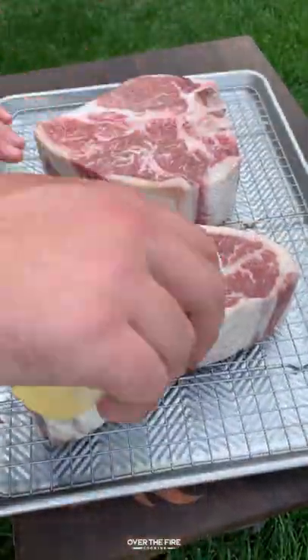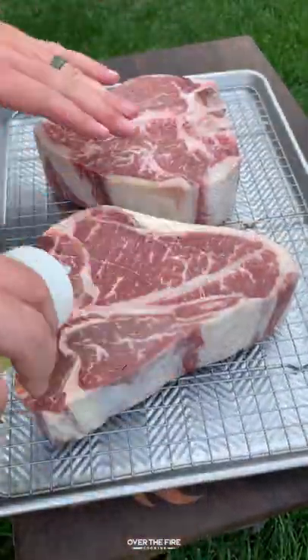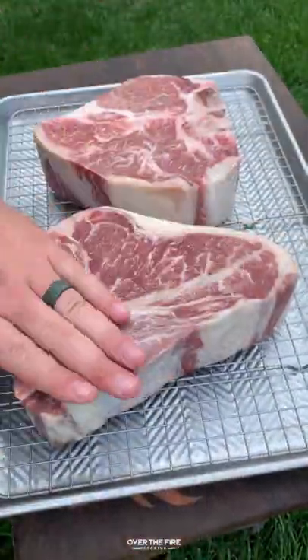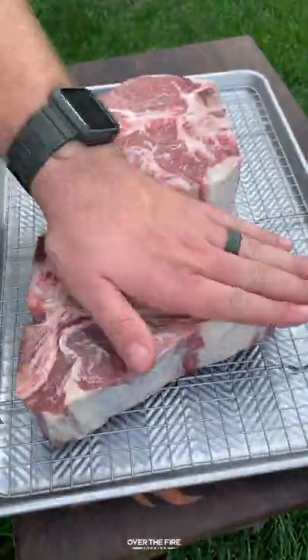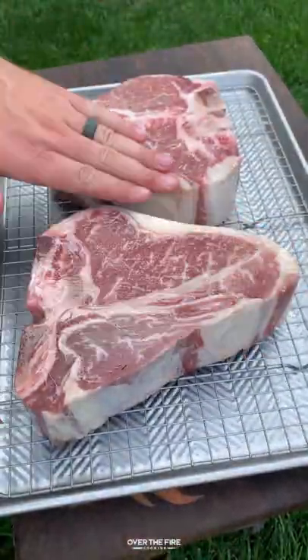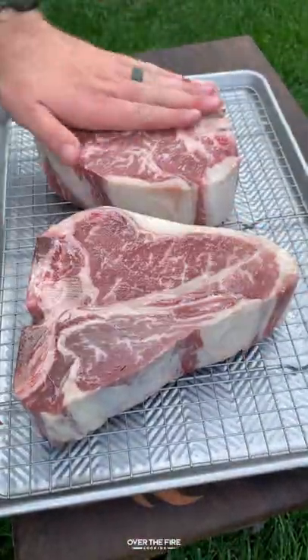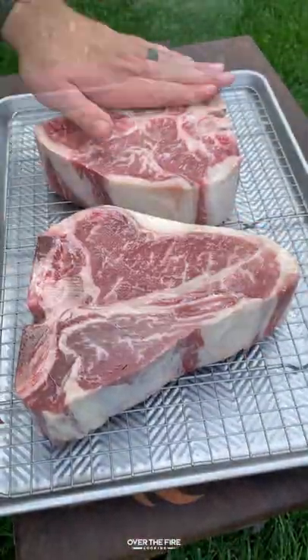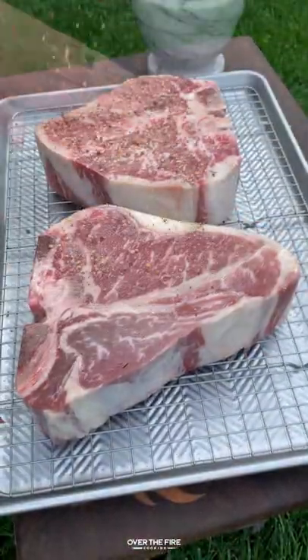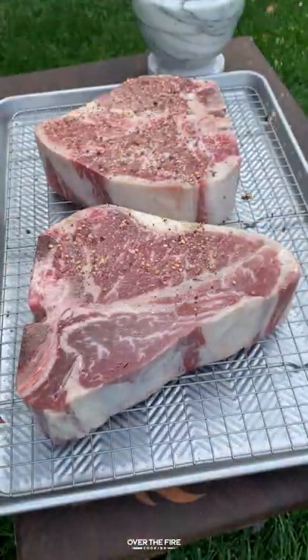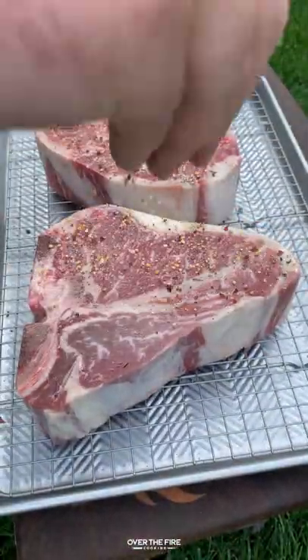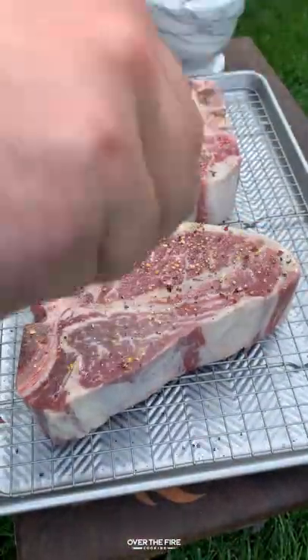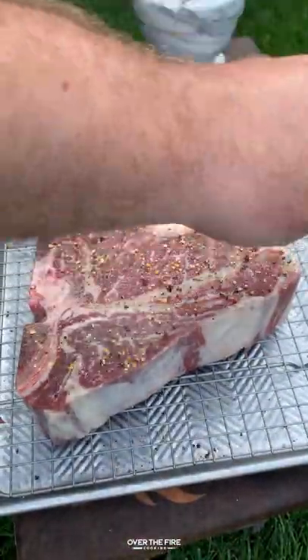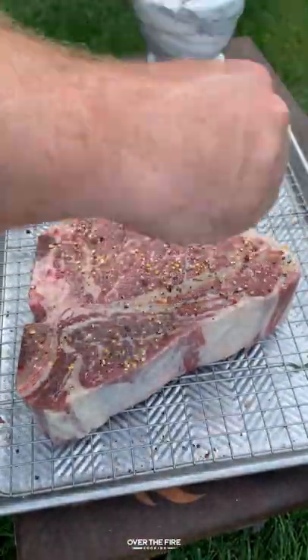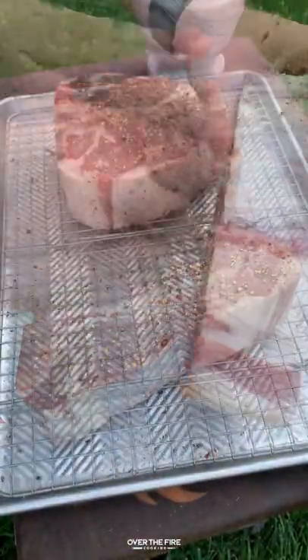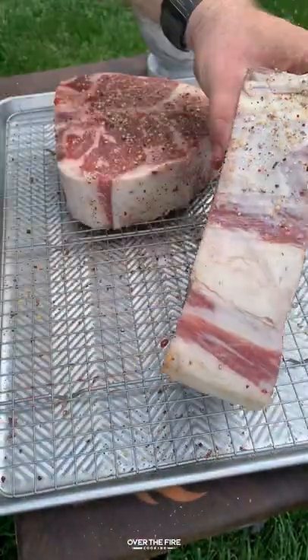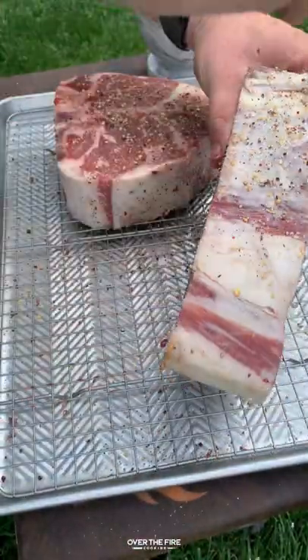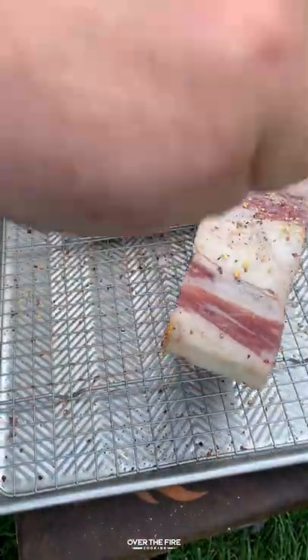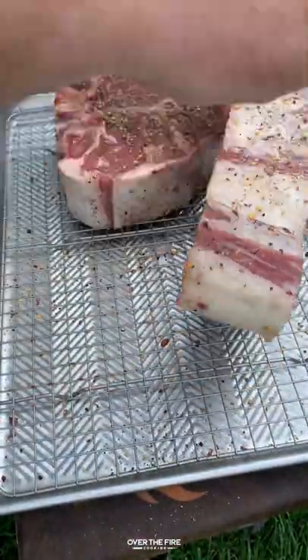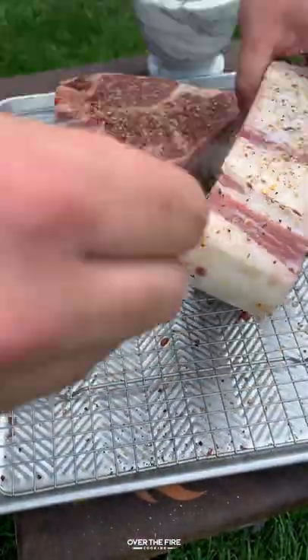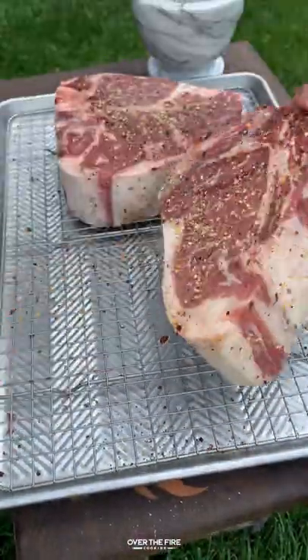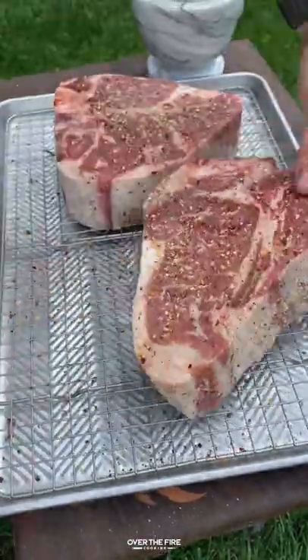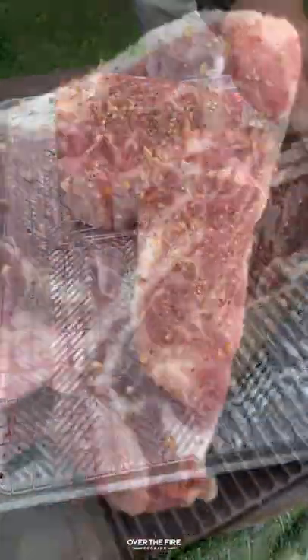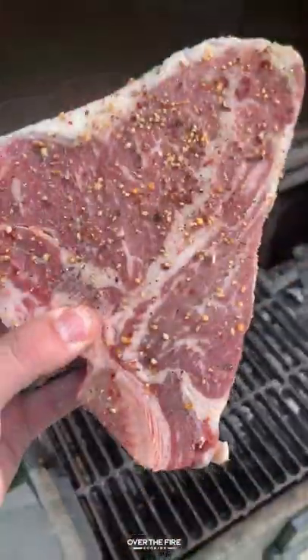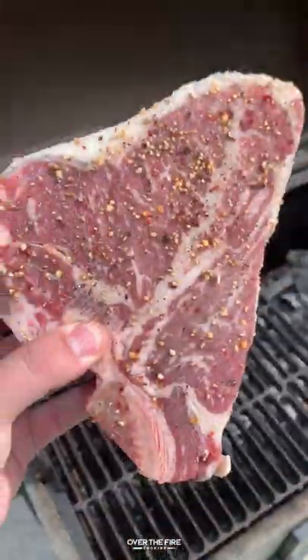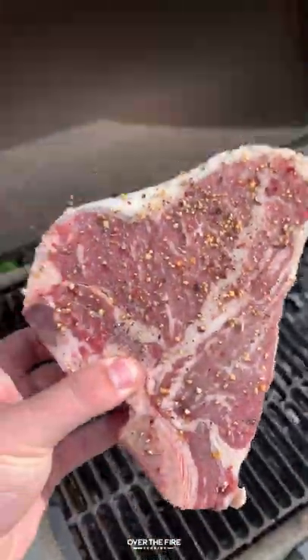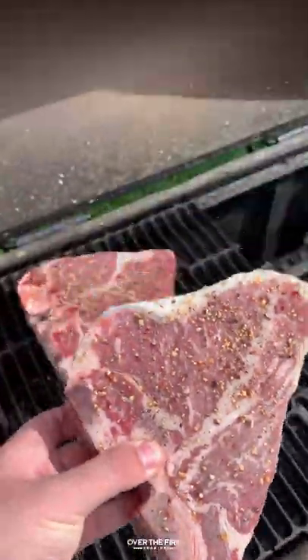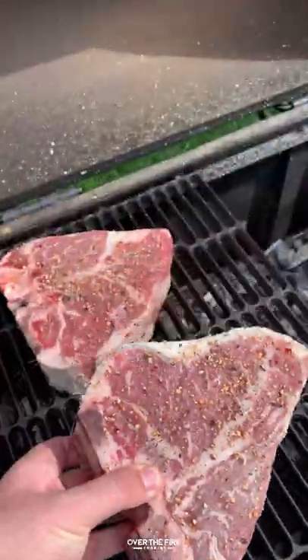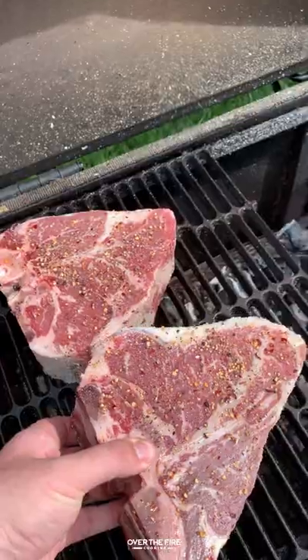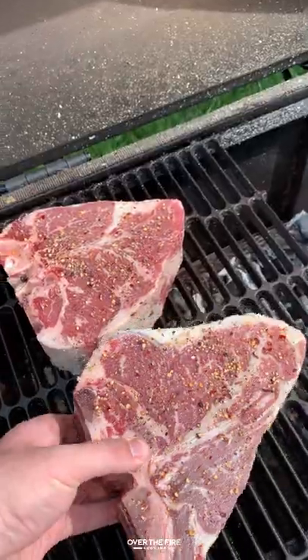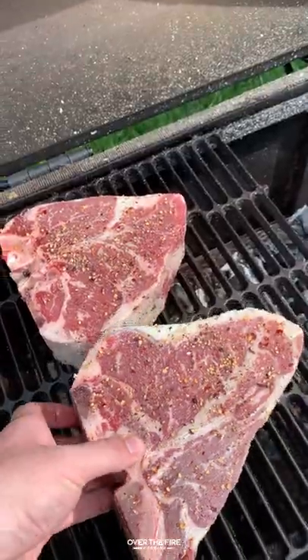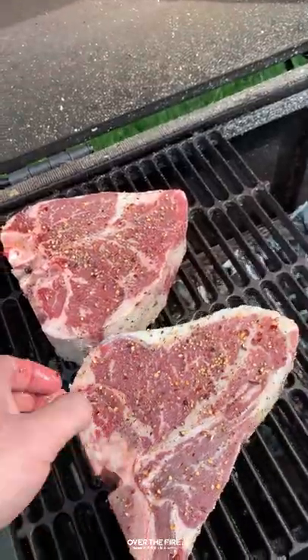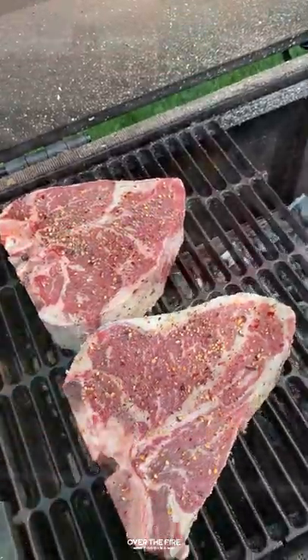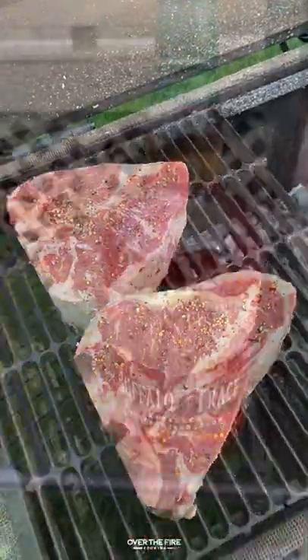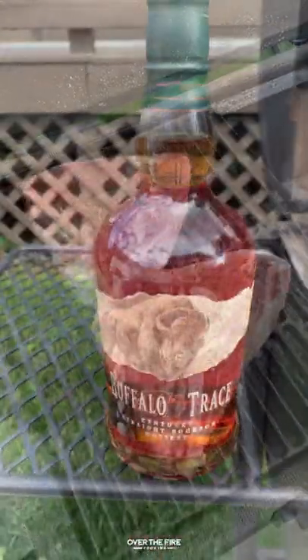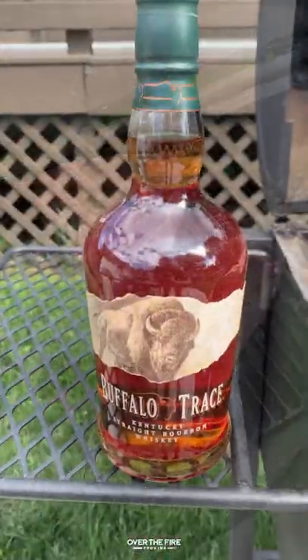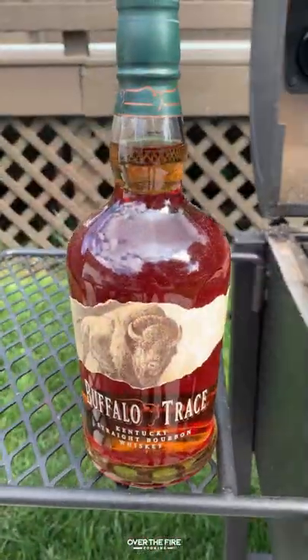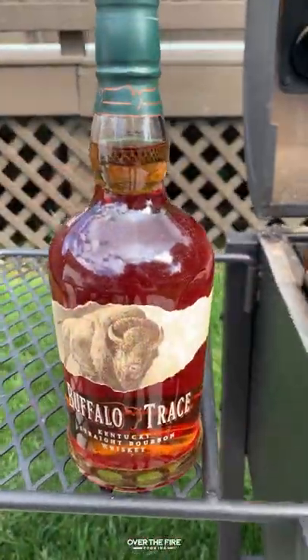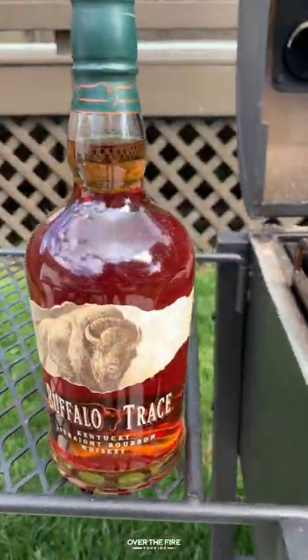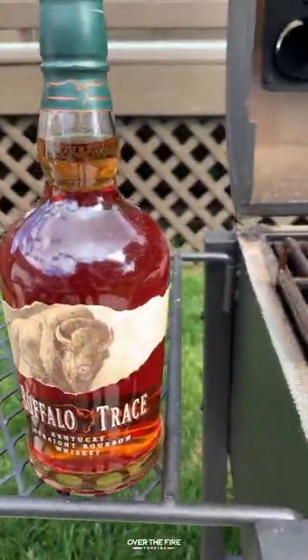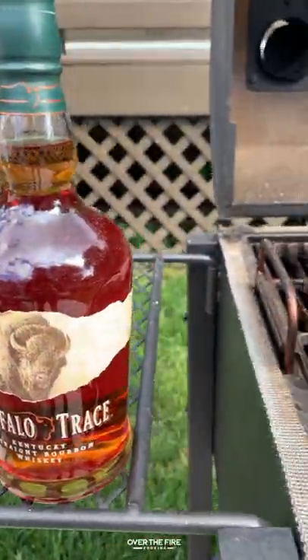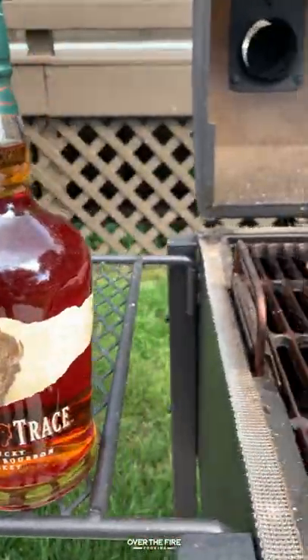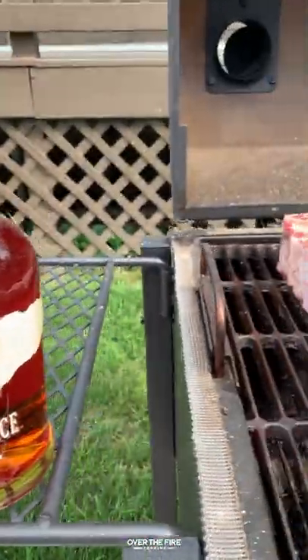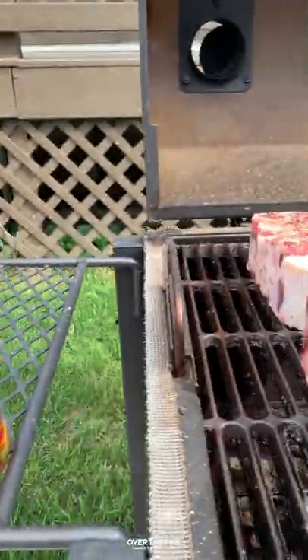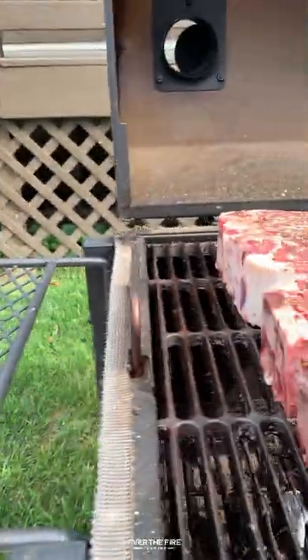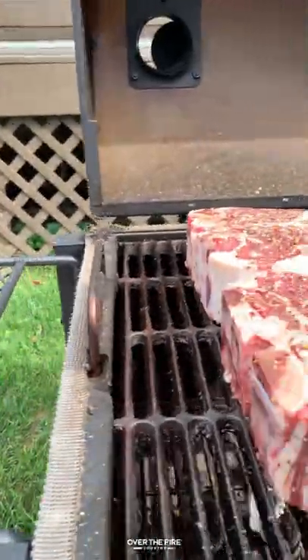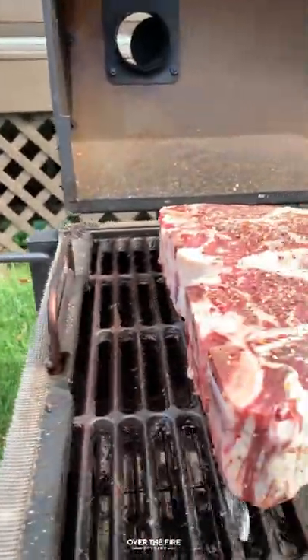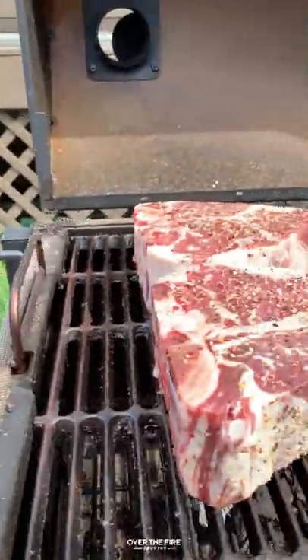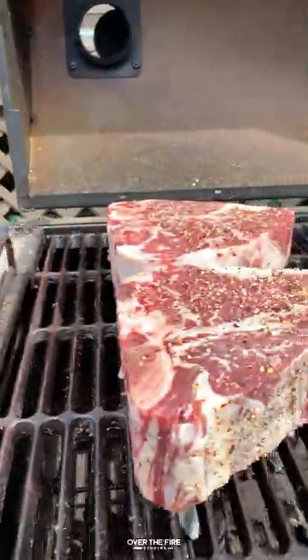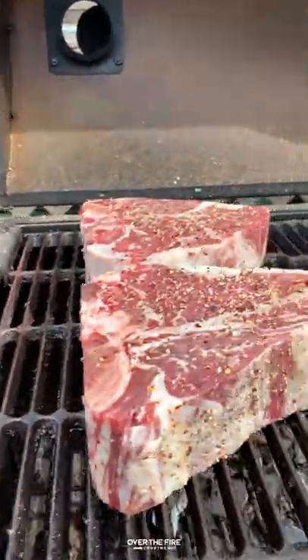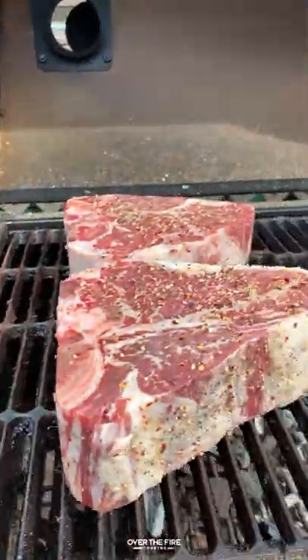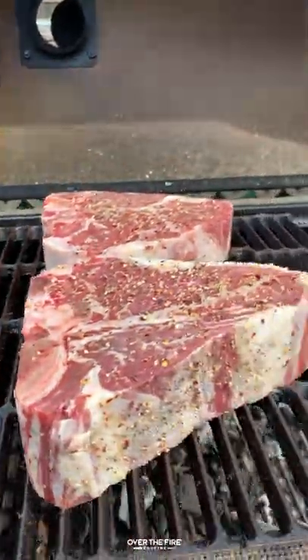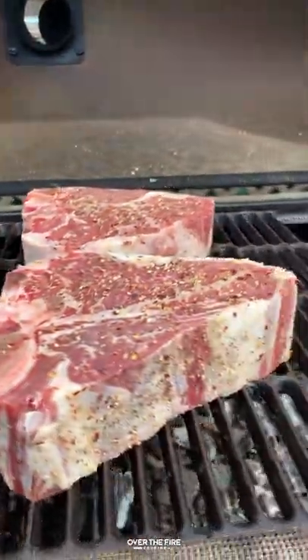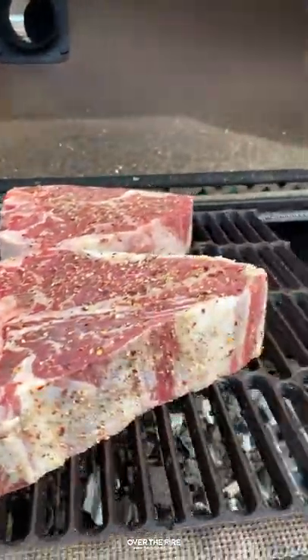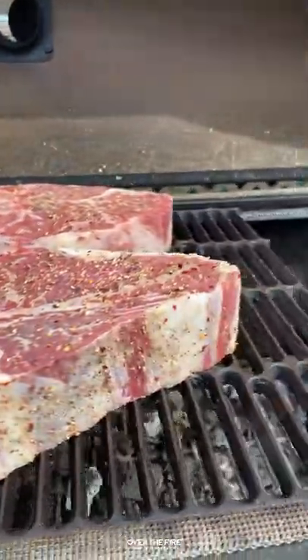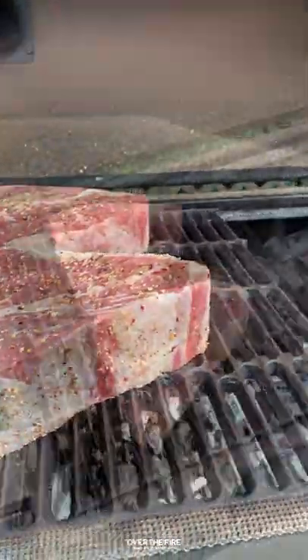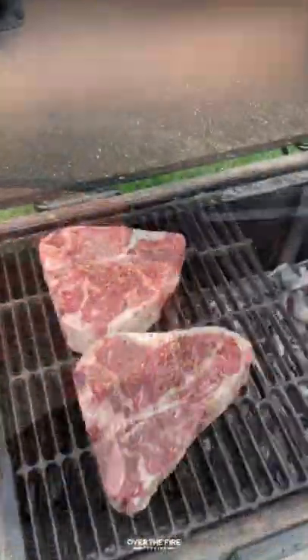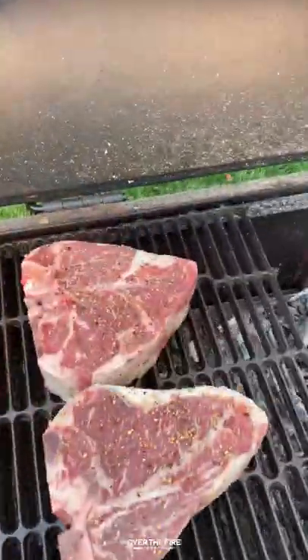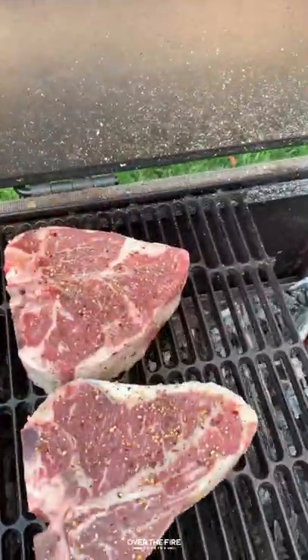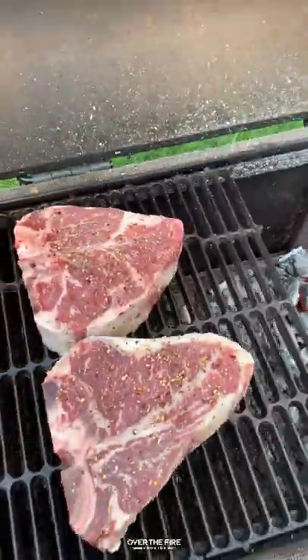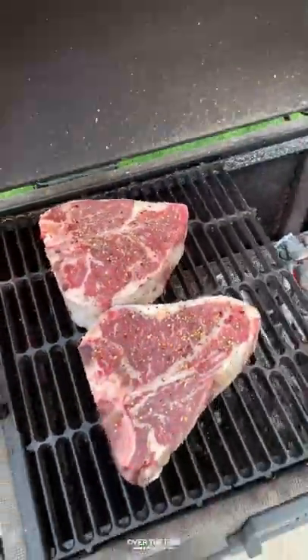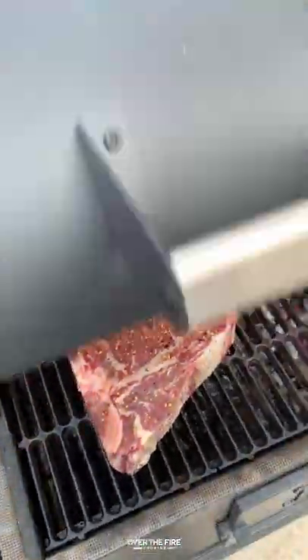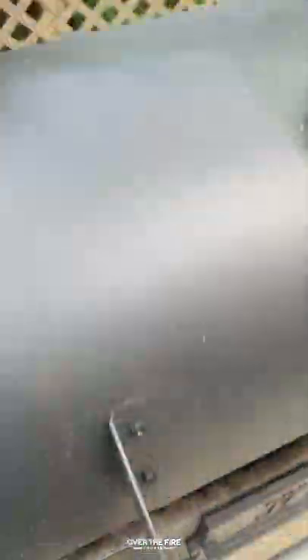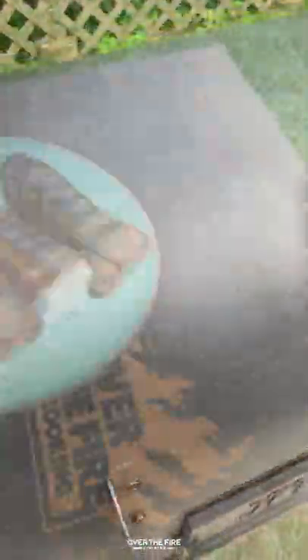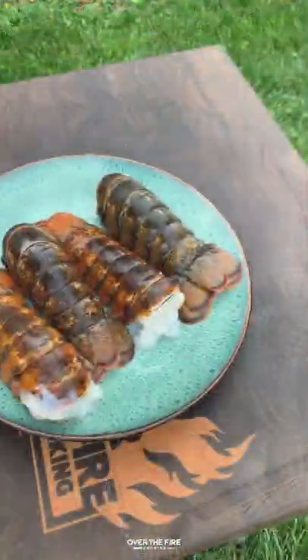Lathering these porterhouse steaks with oil, I'm going to season them up and cook them indirect for about an hour until they are 120 internal.